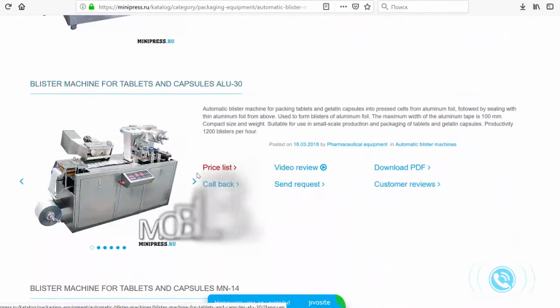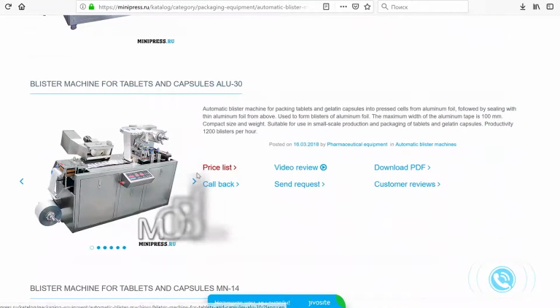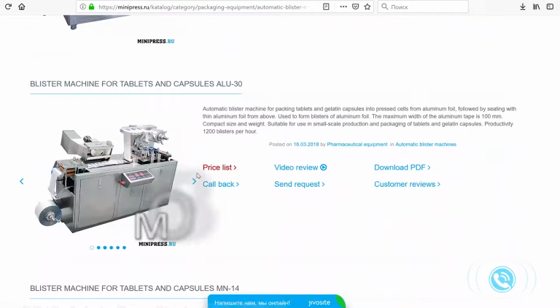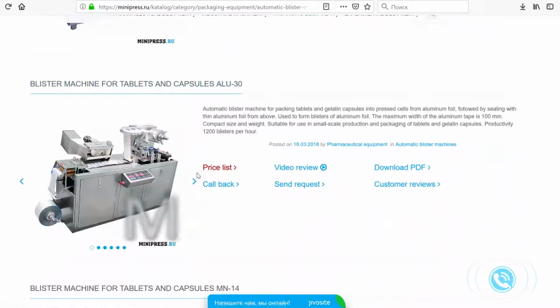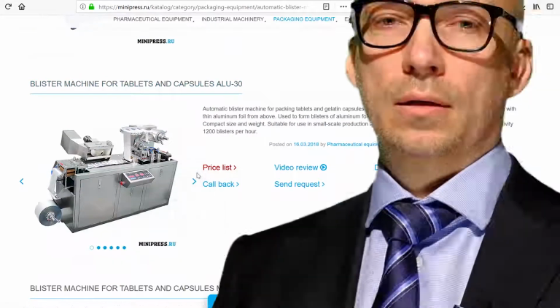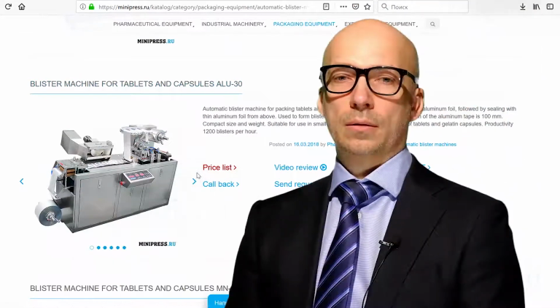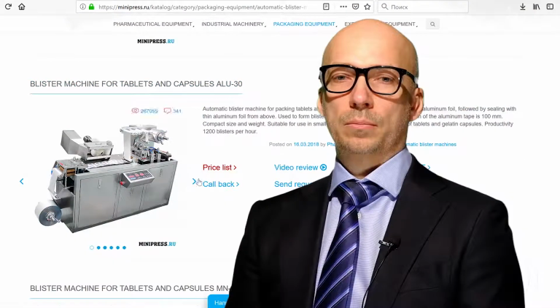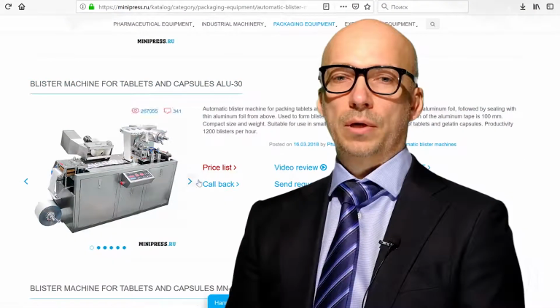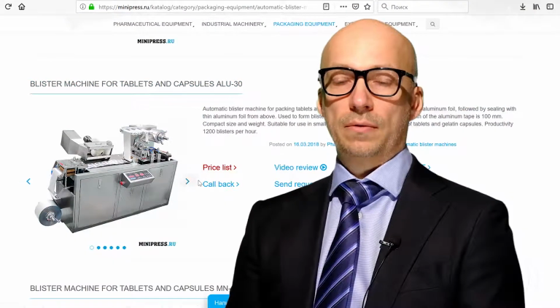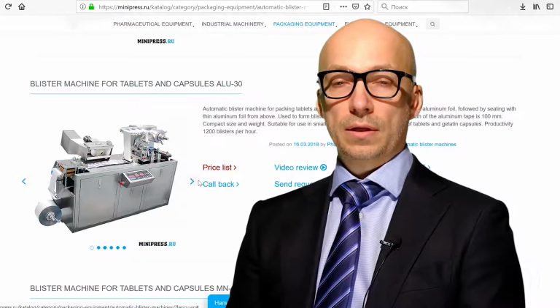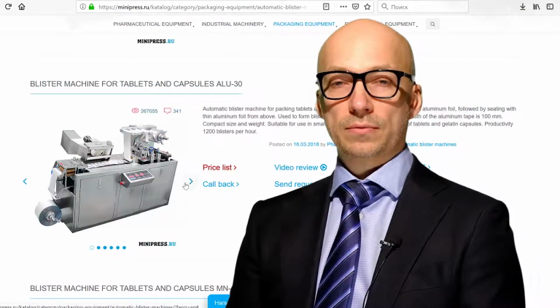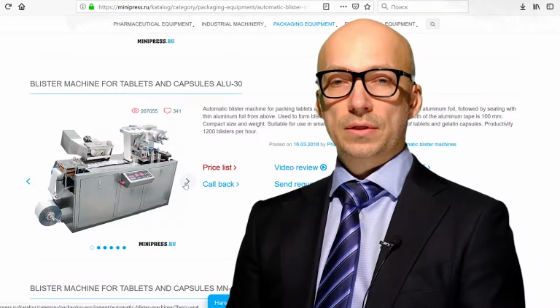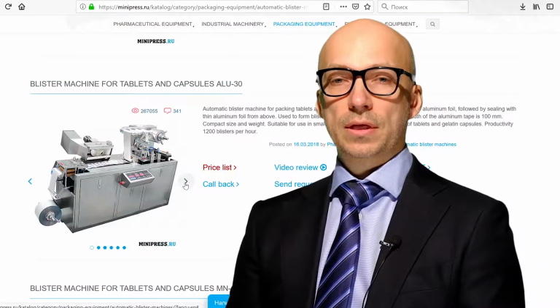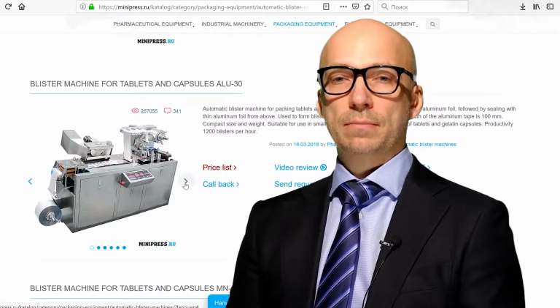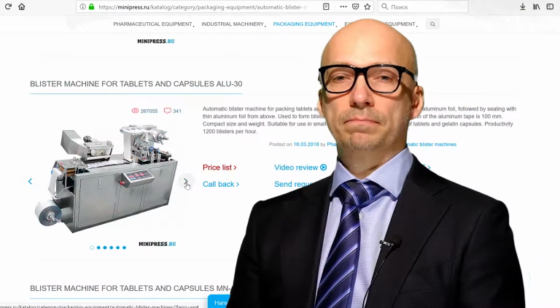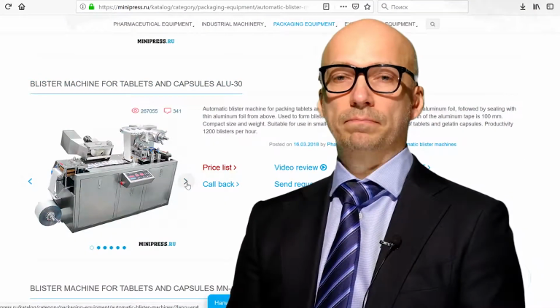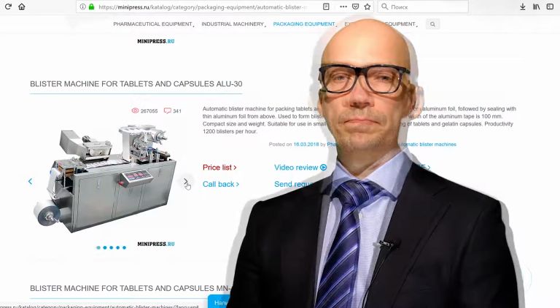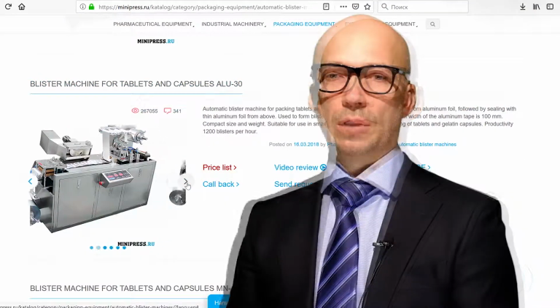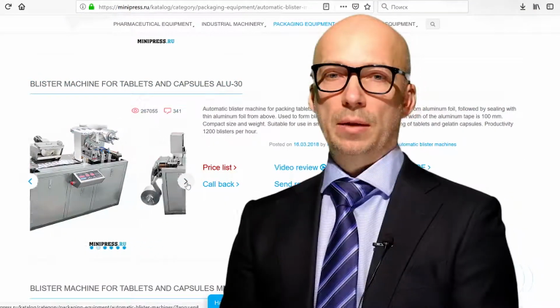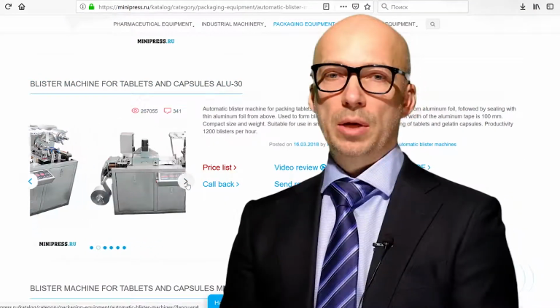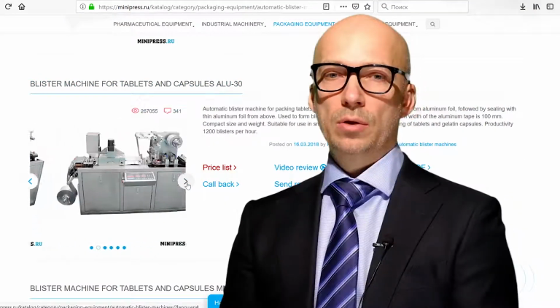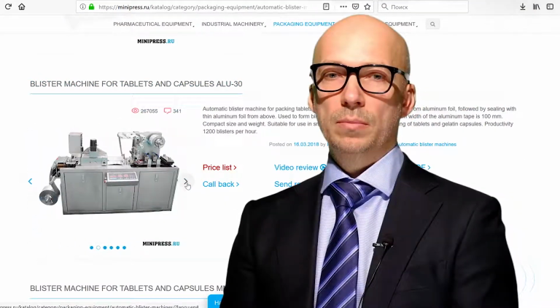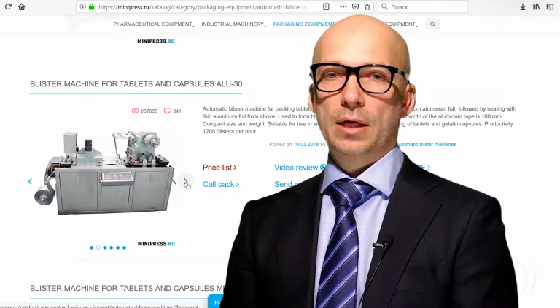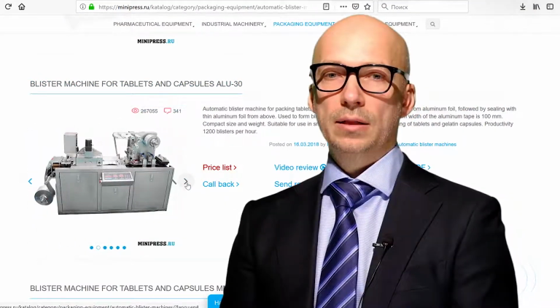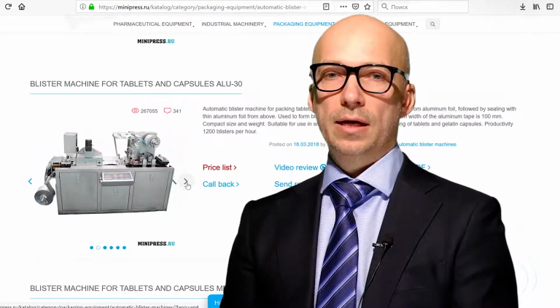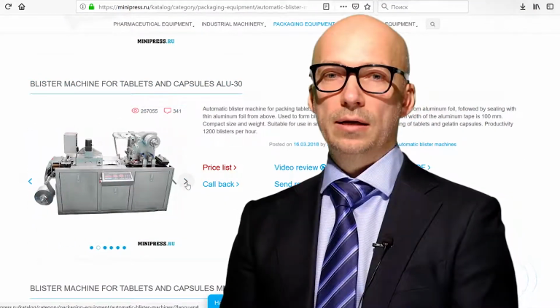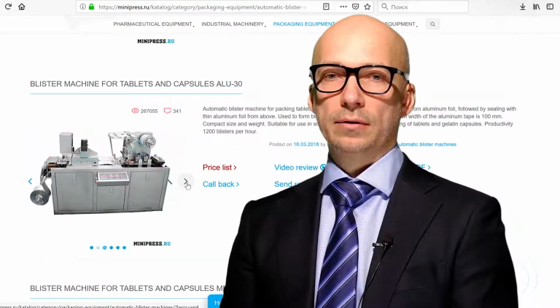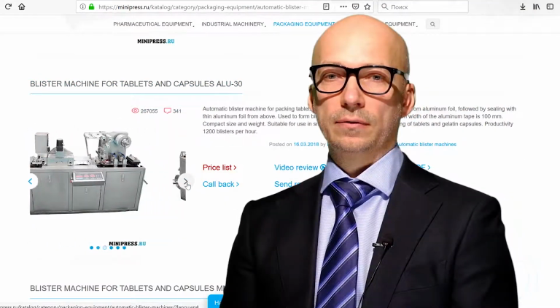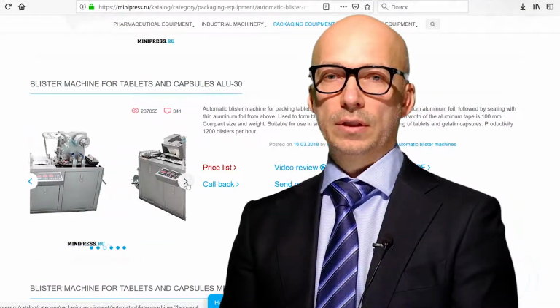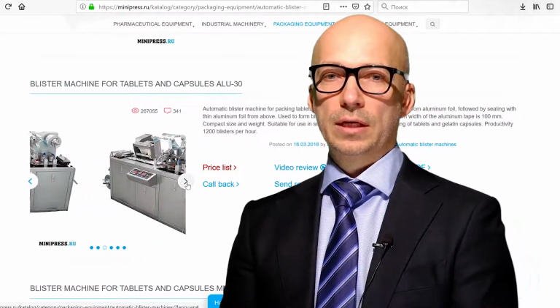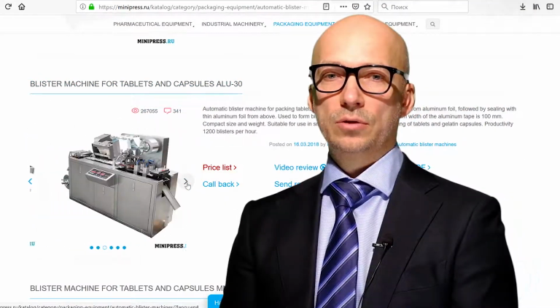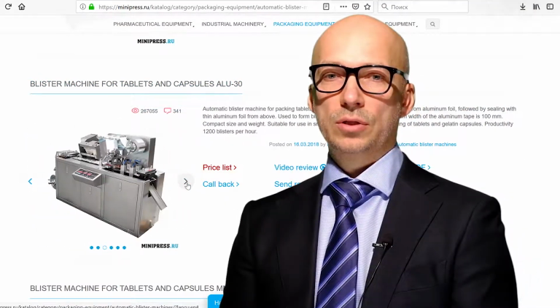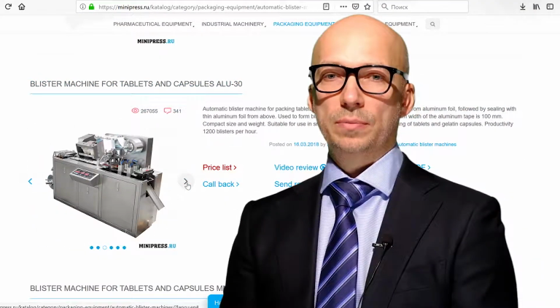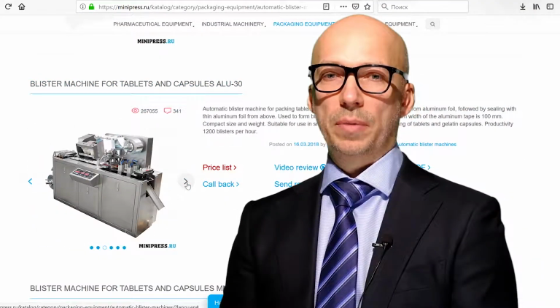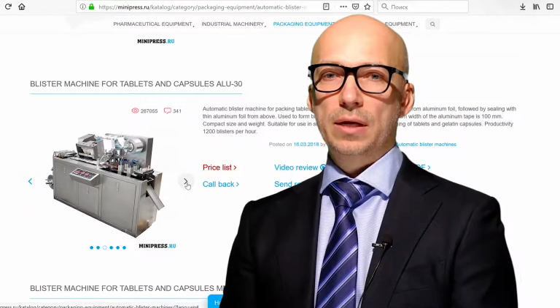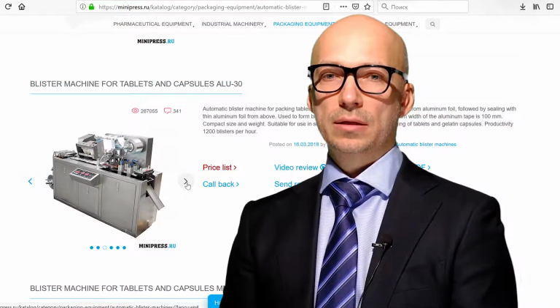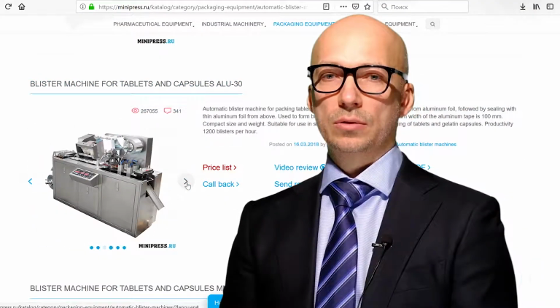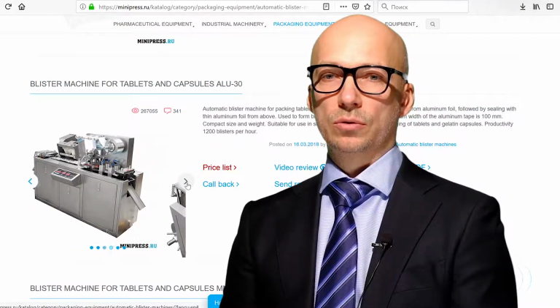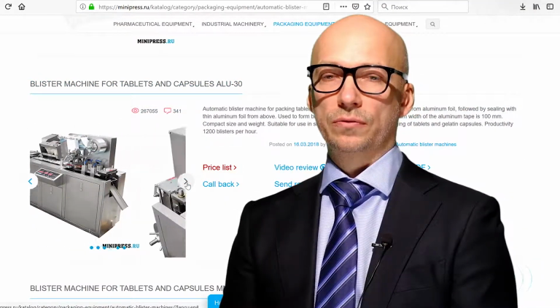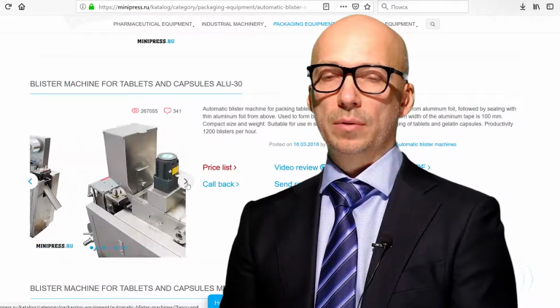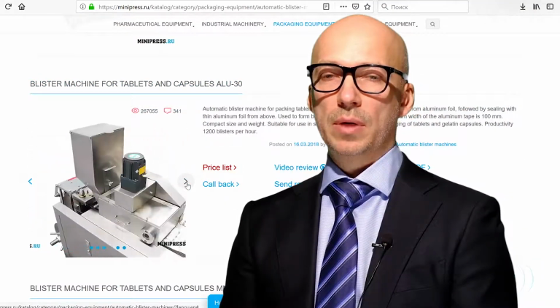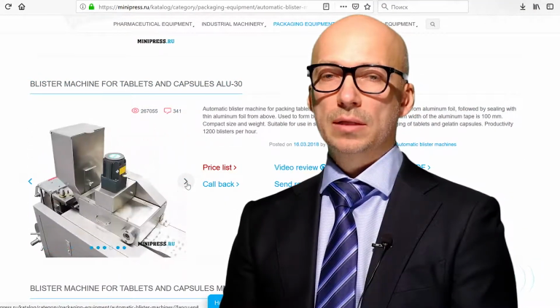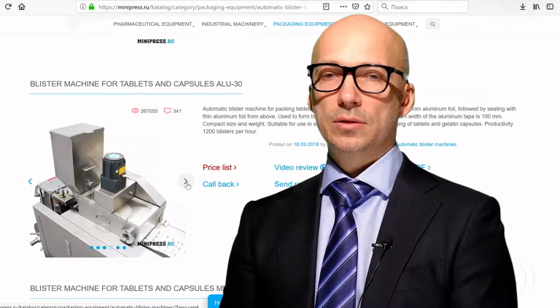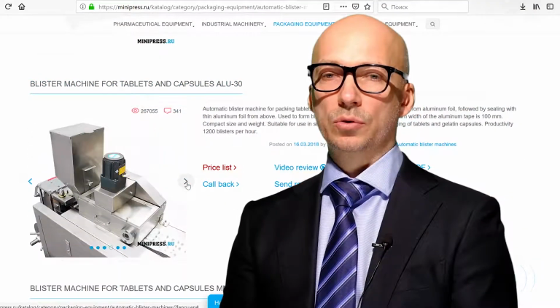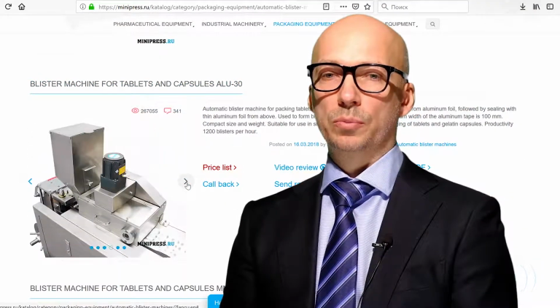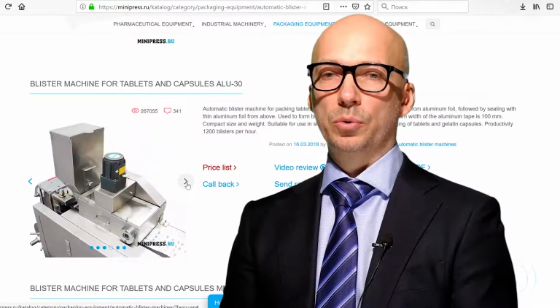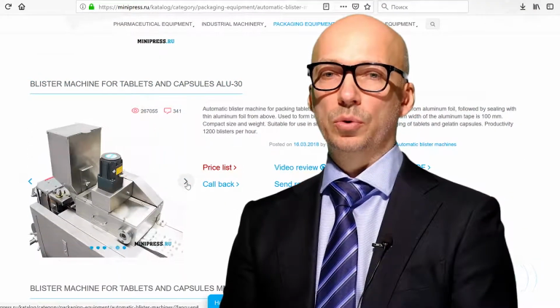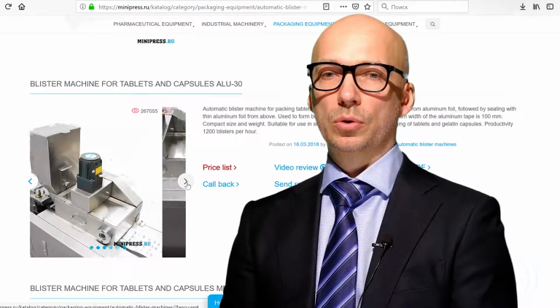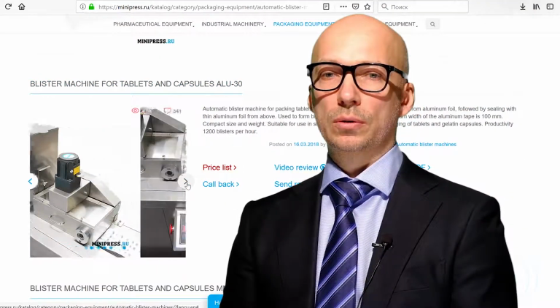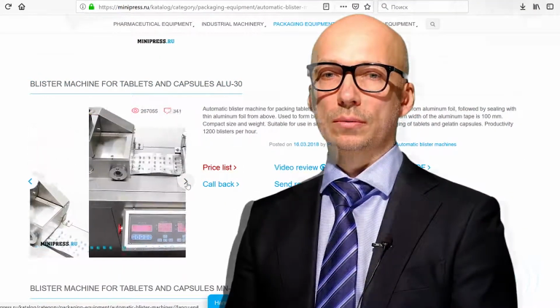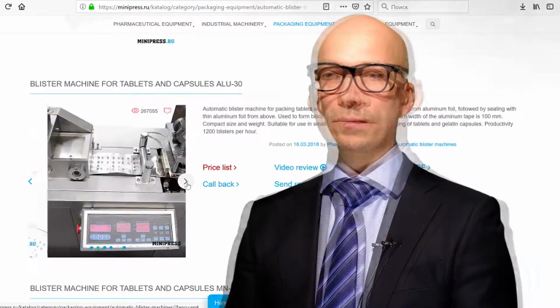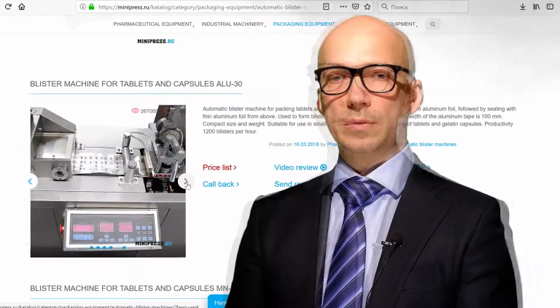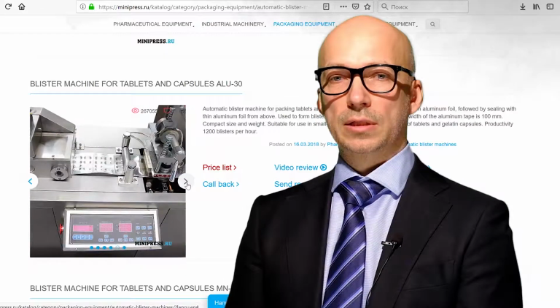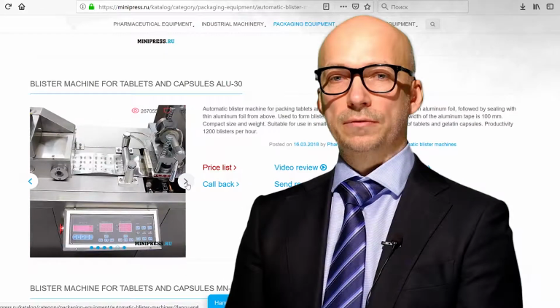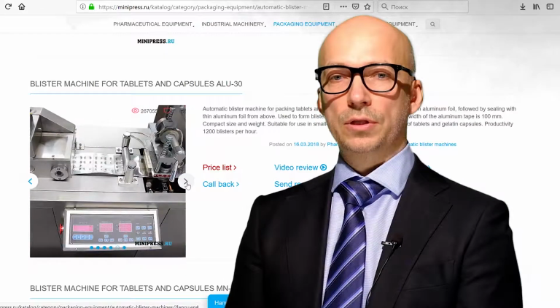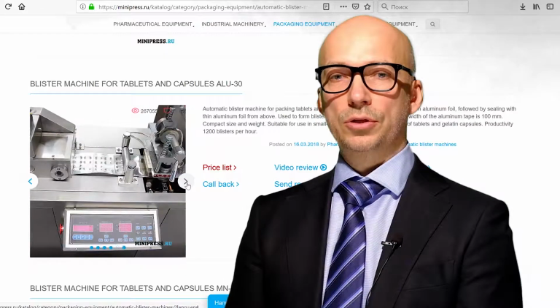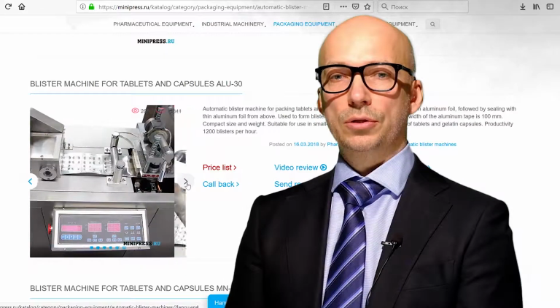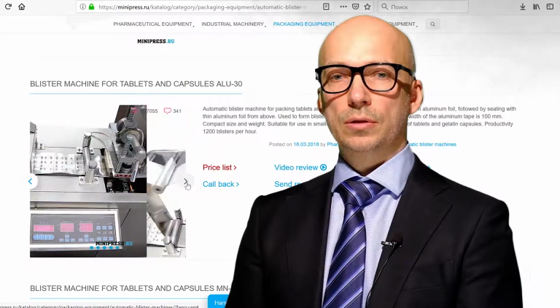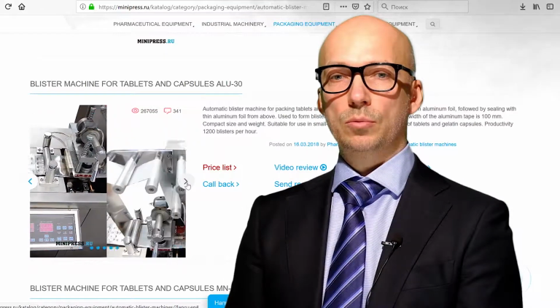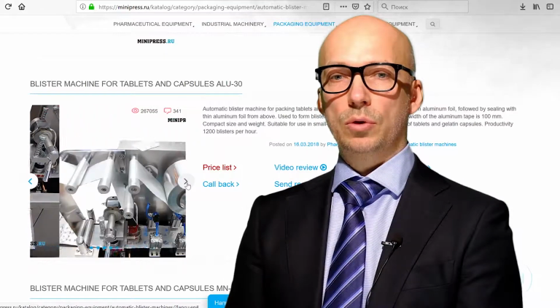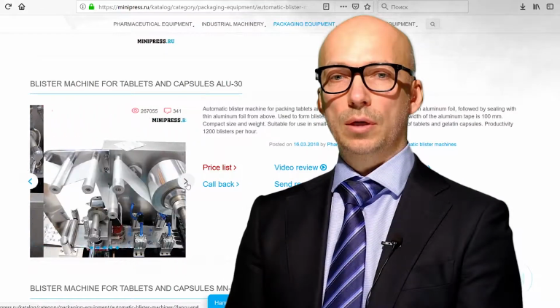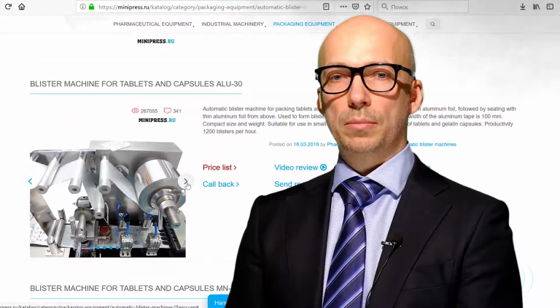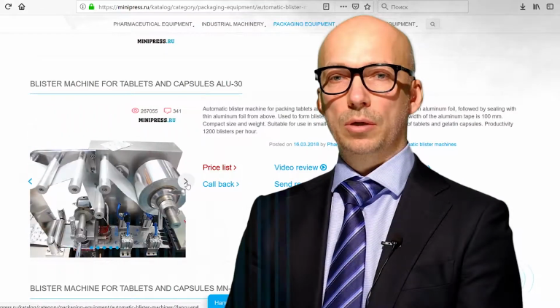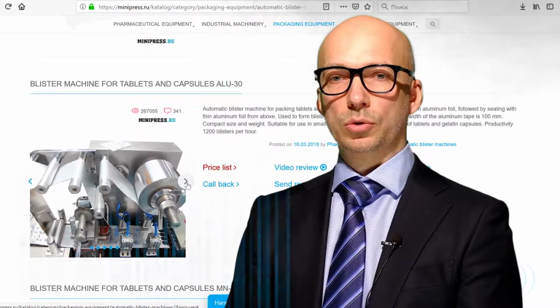Hey everyone, on my channel you will find useful information on pharmaceutical equipment.